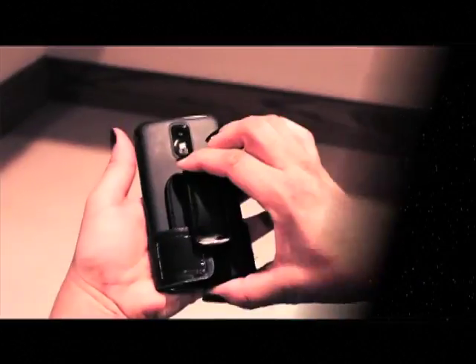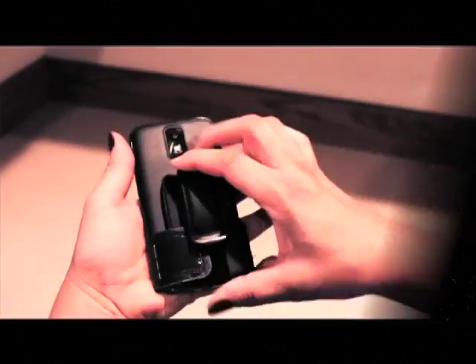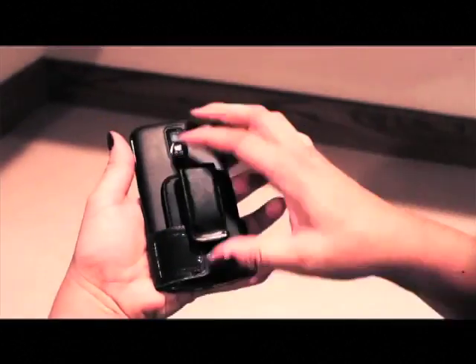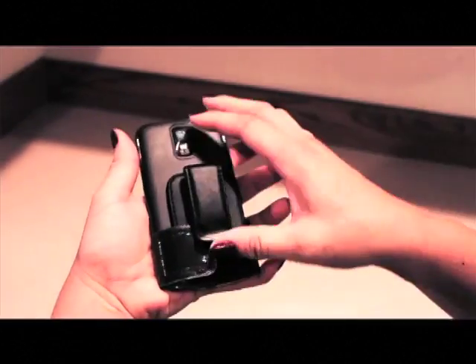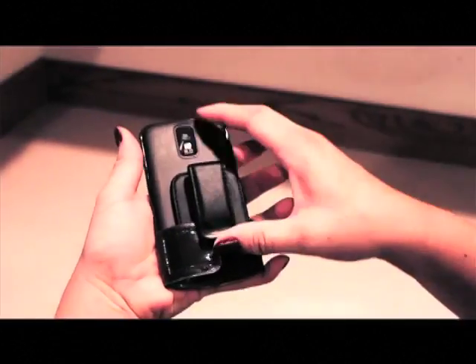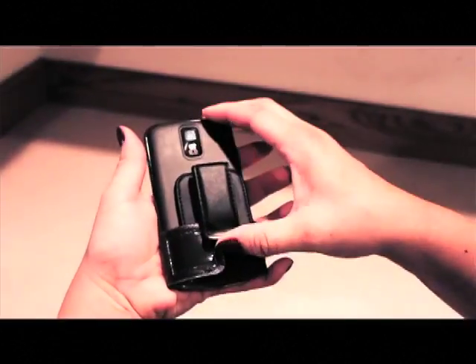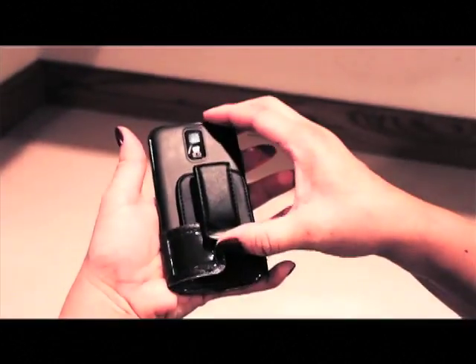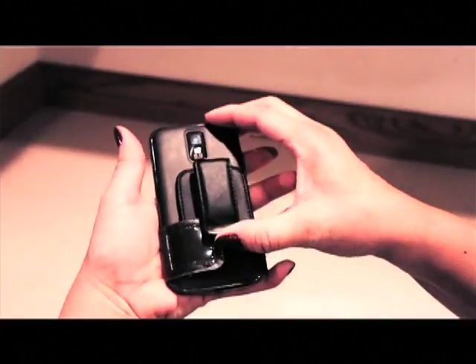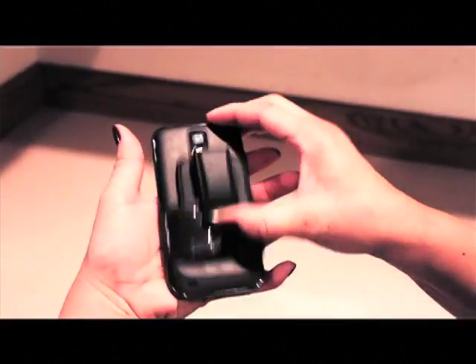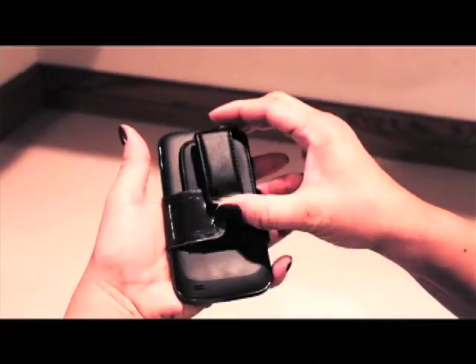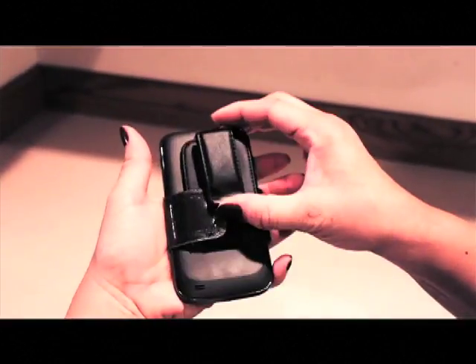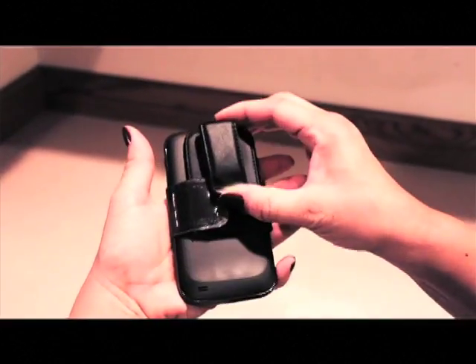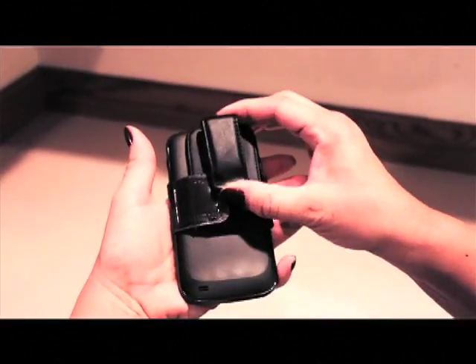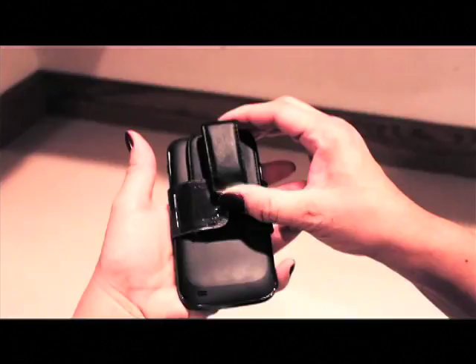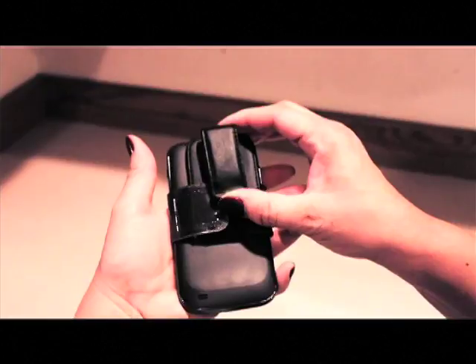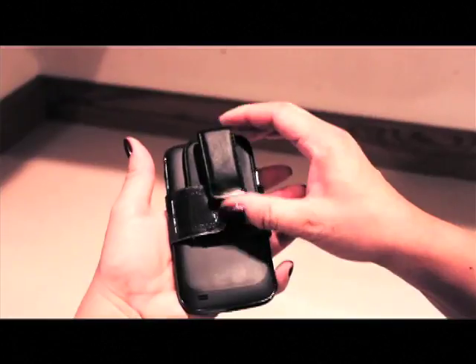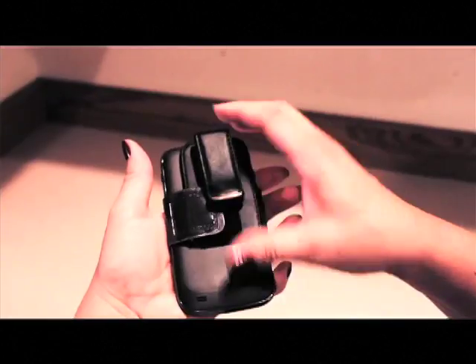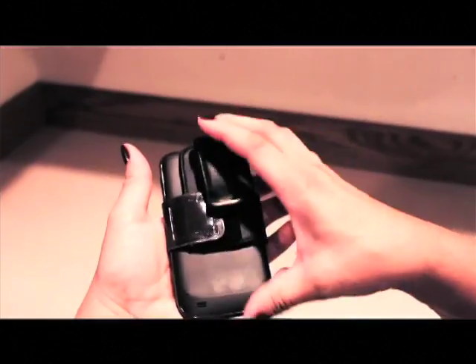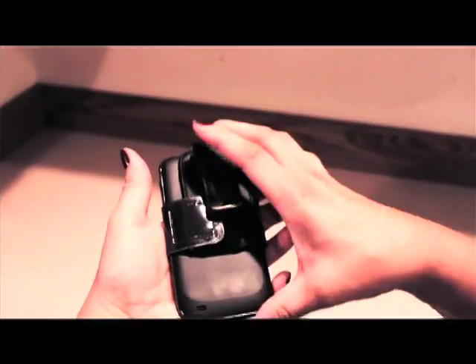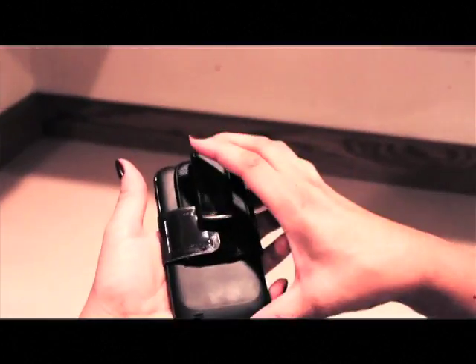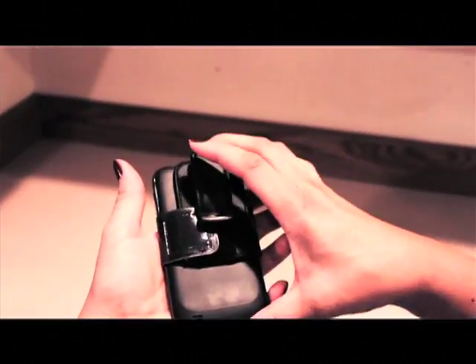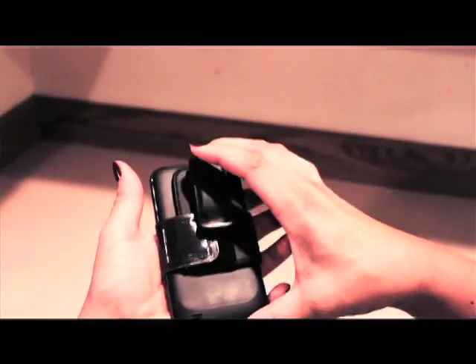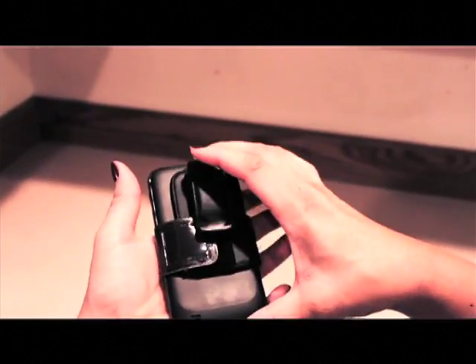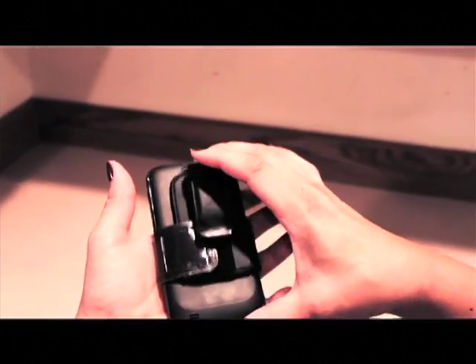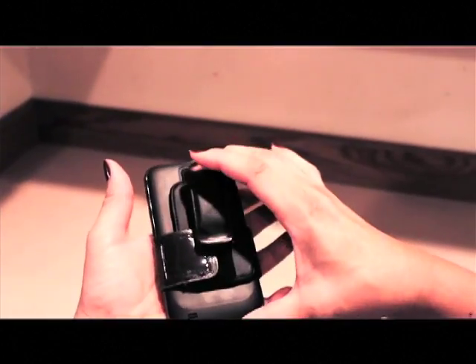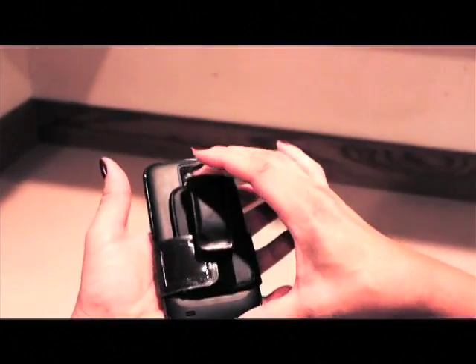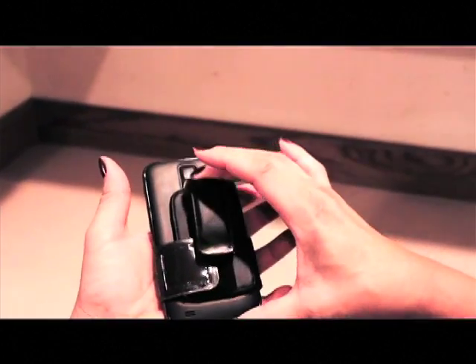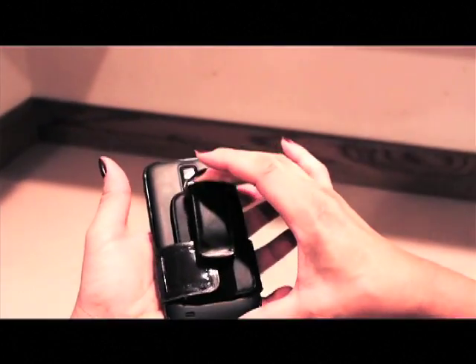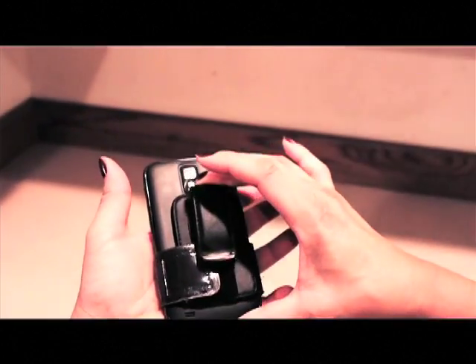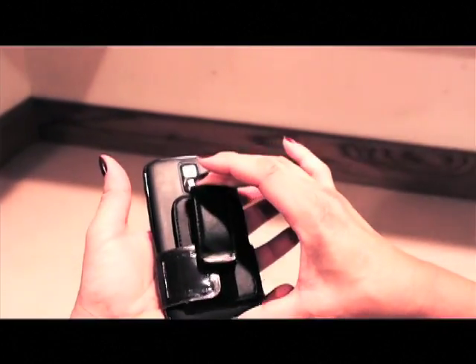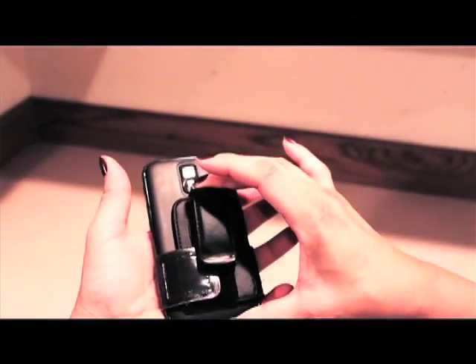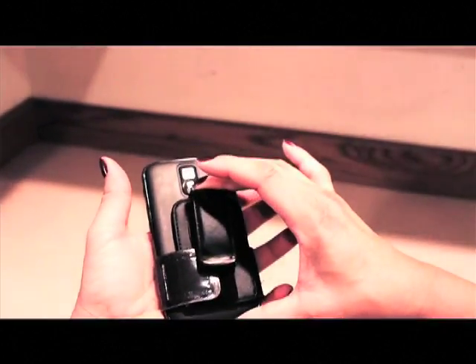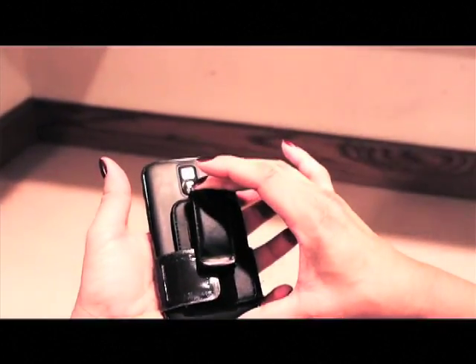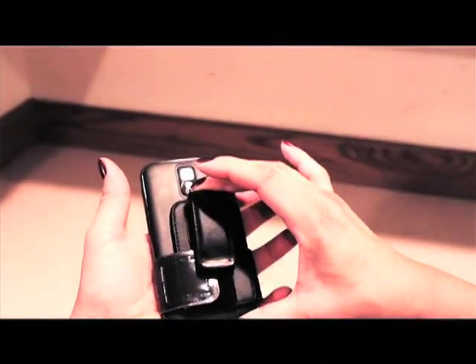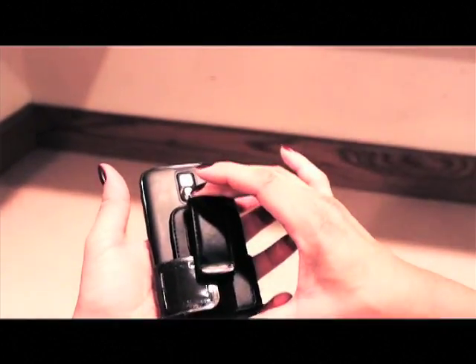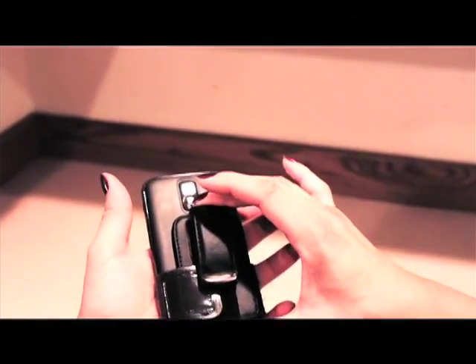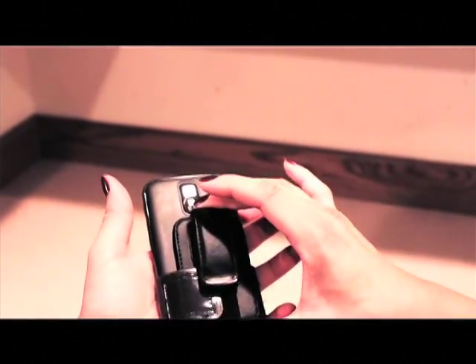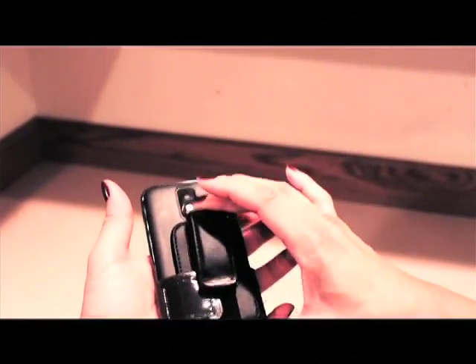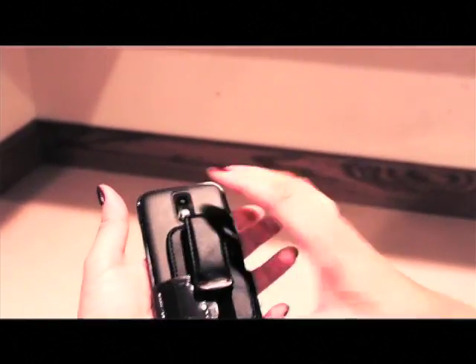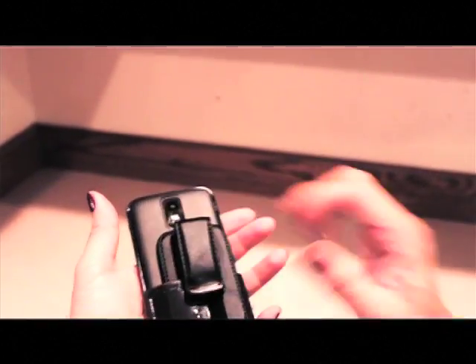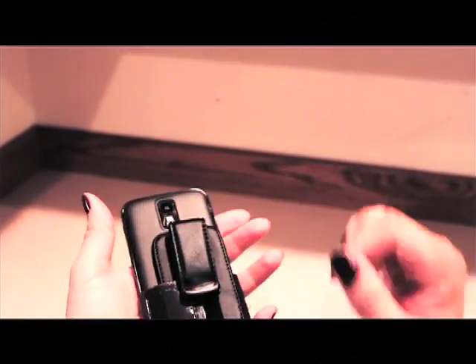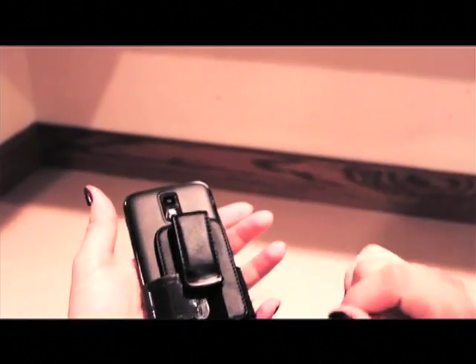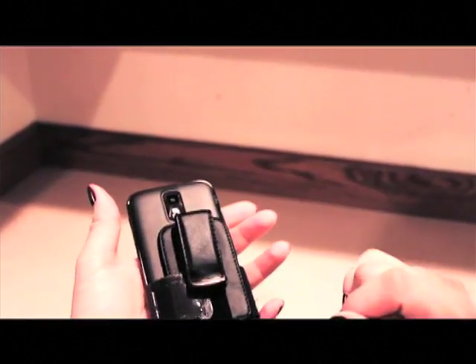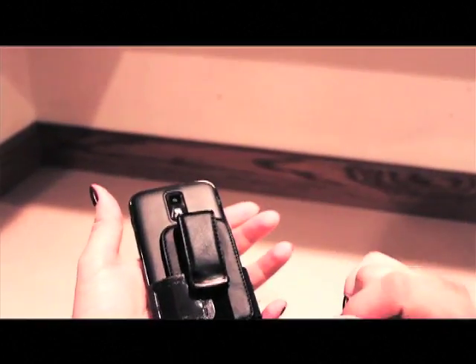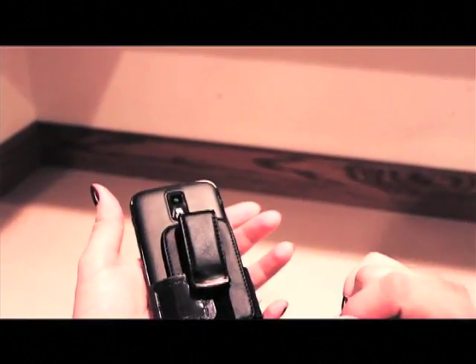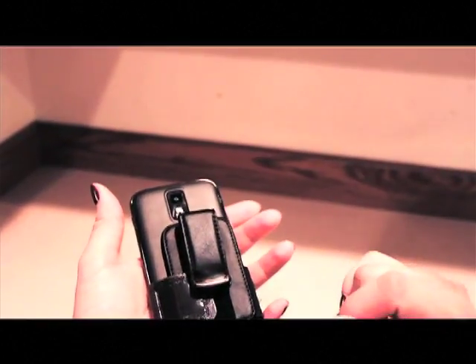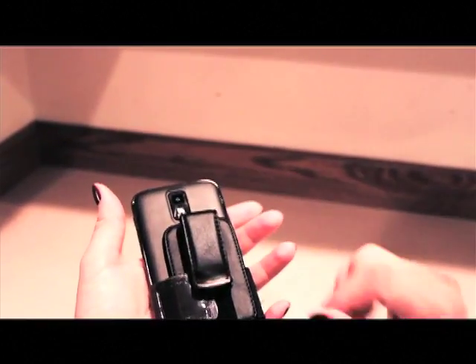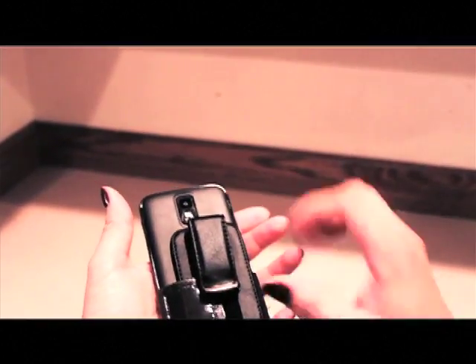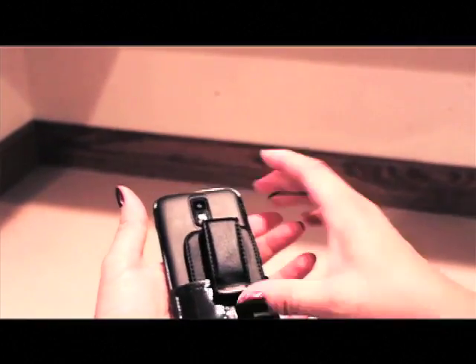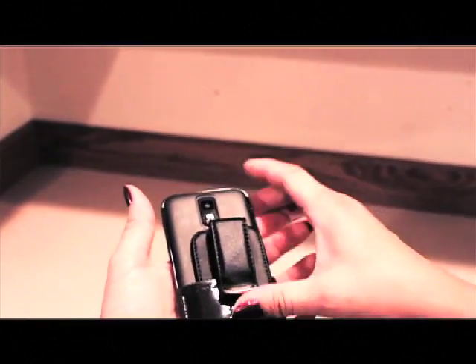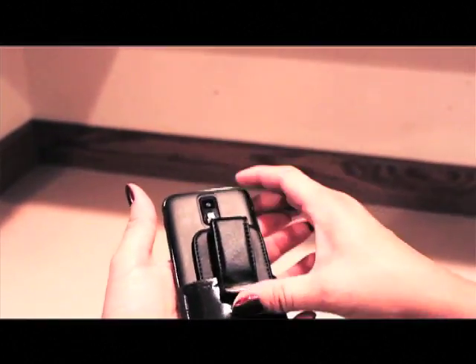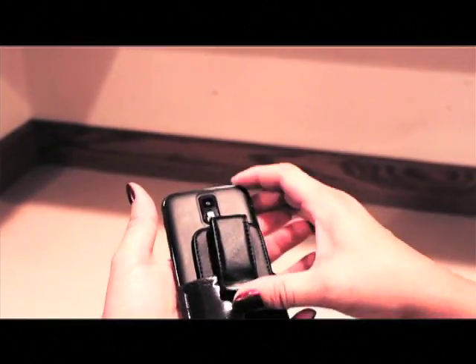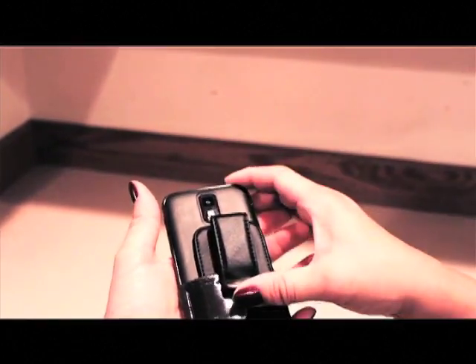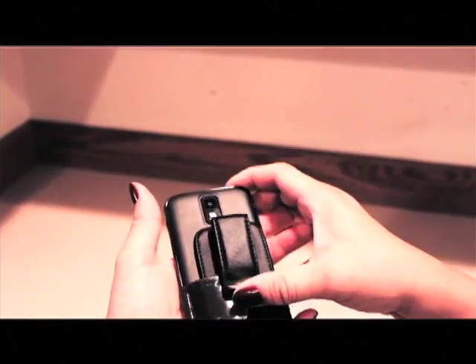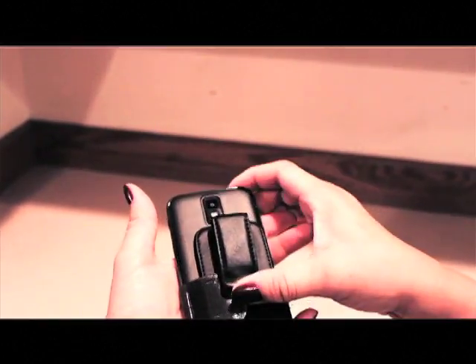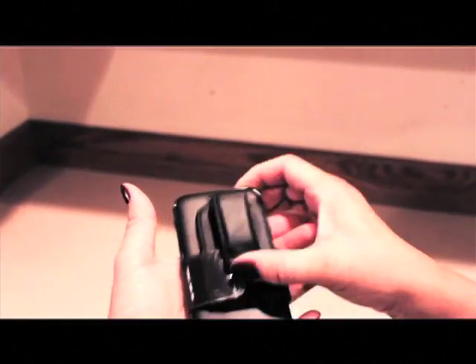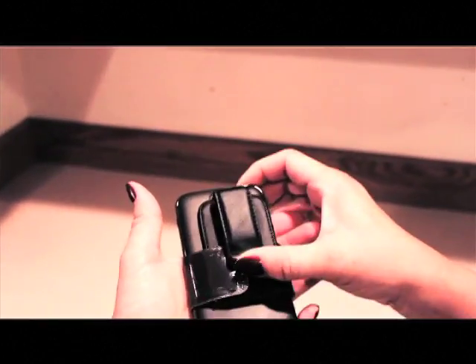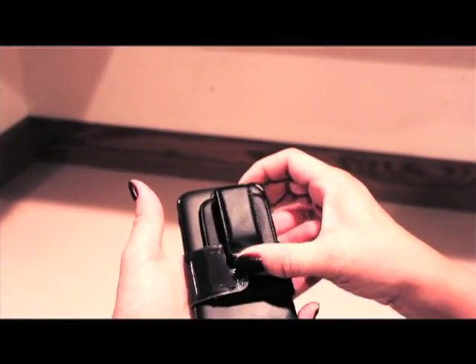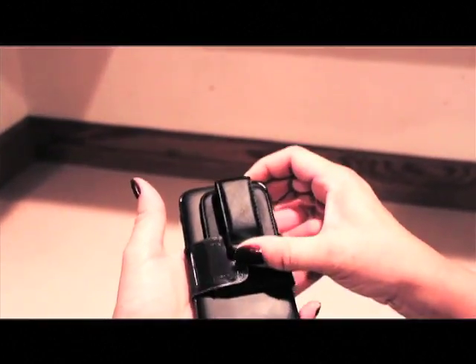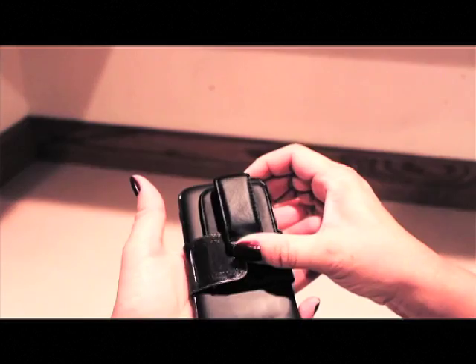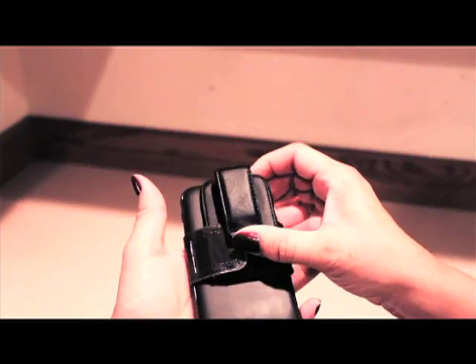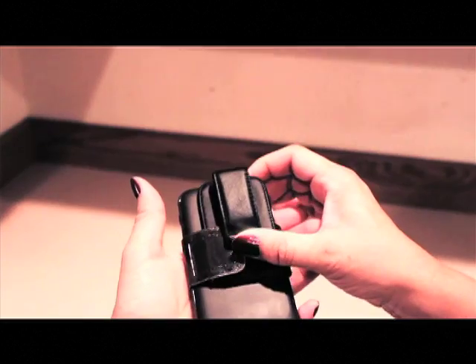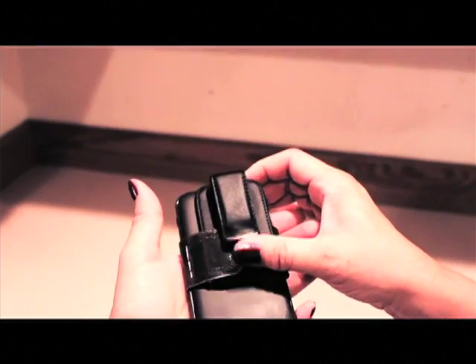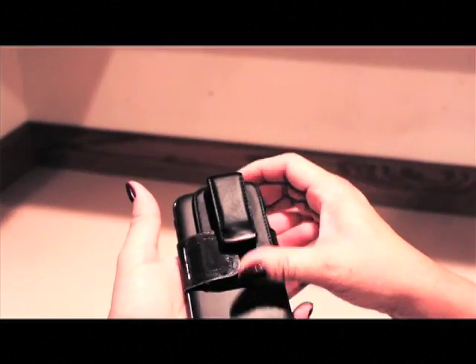It protects your camera from damage and dirt, and it easily slides to expose your camera for quick photo and video use.